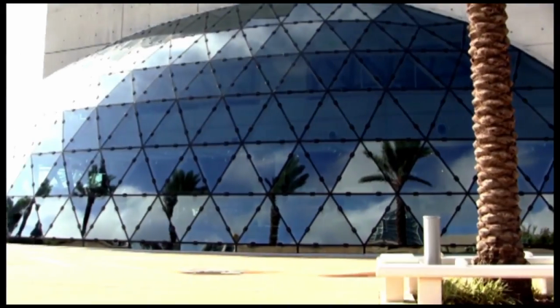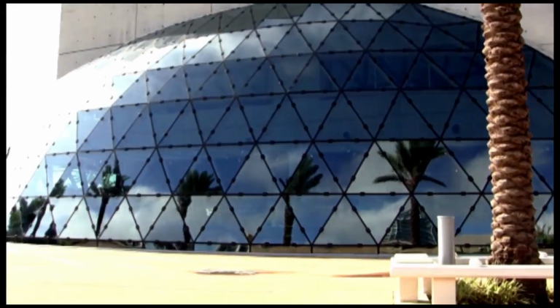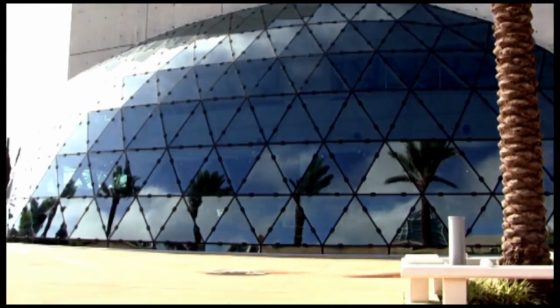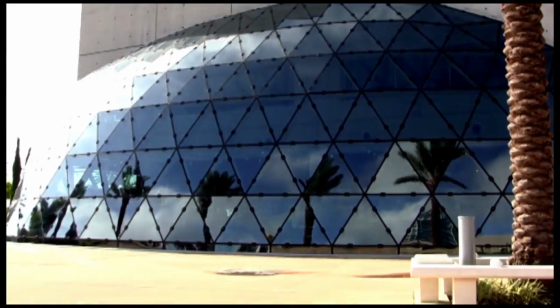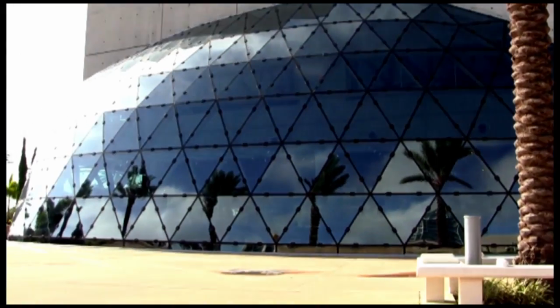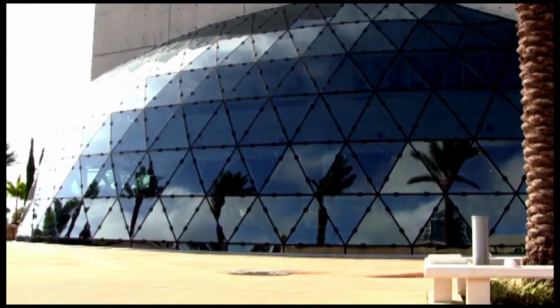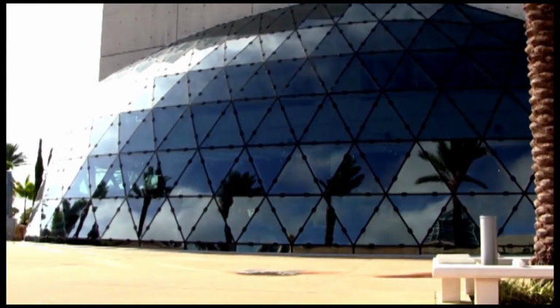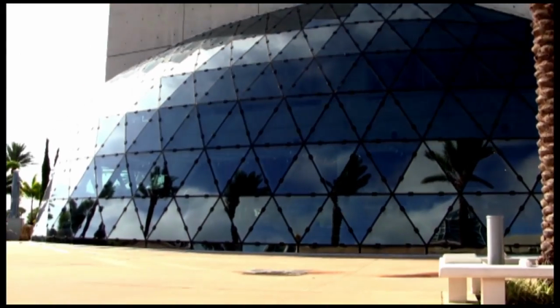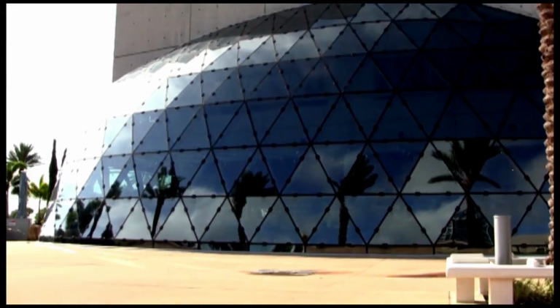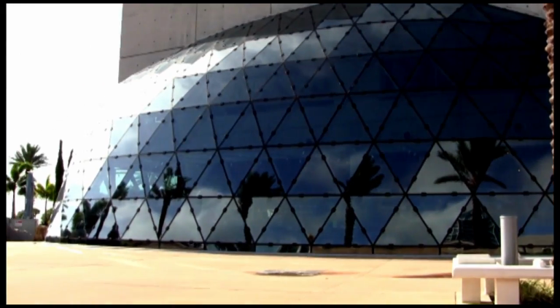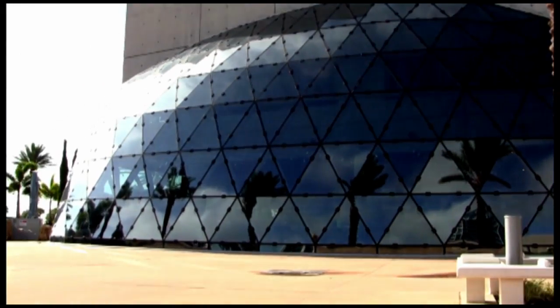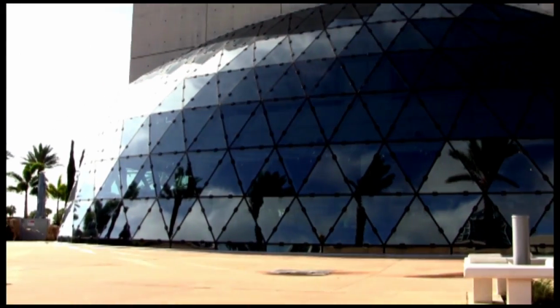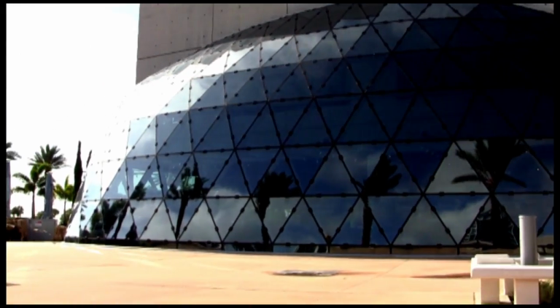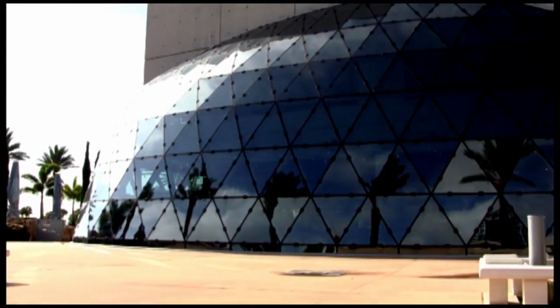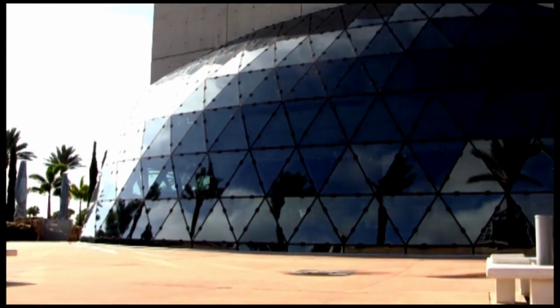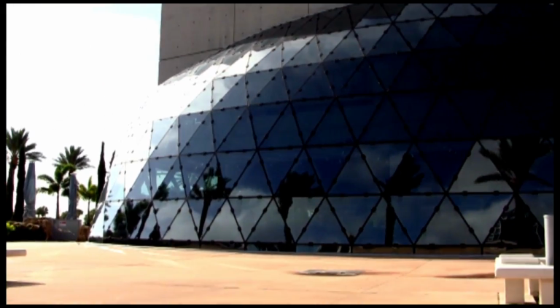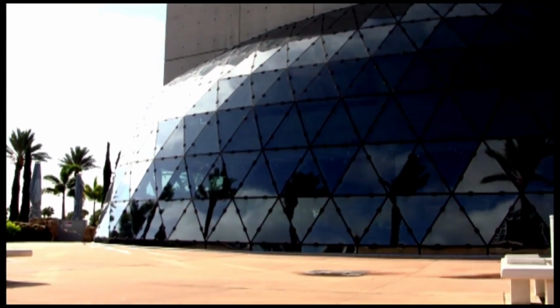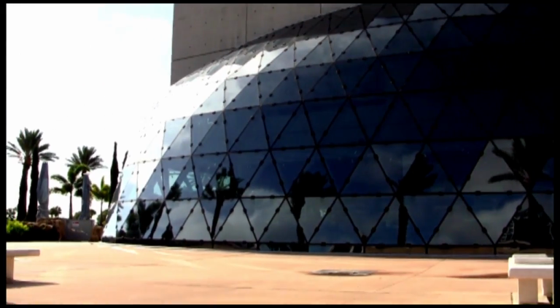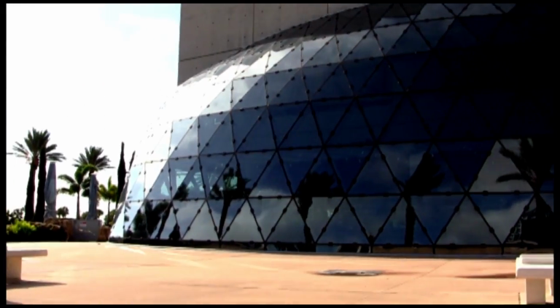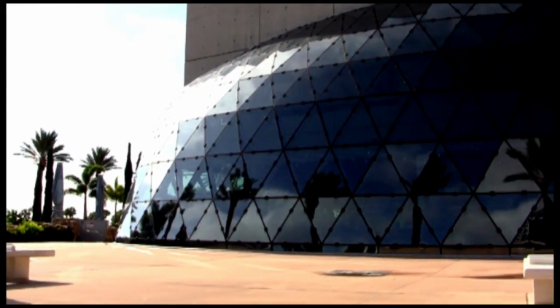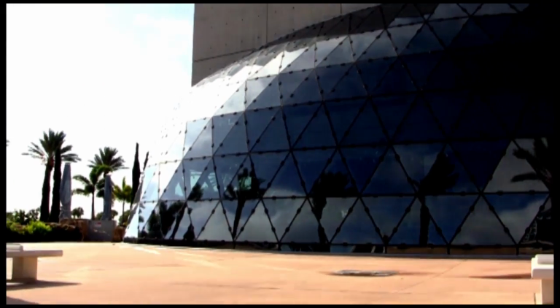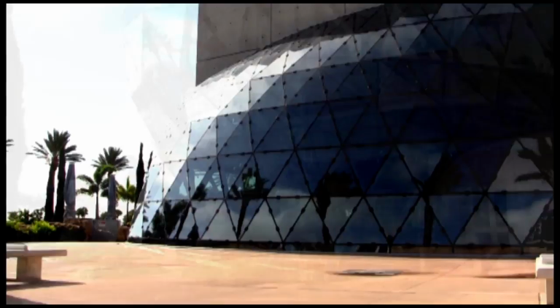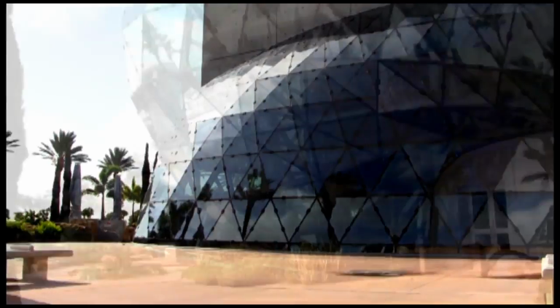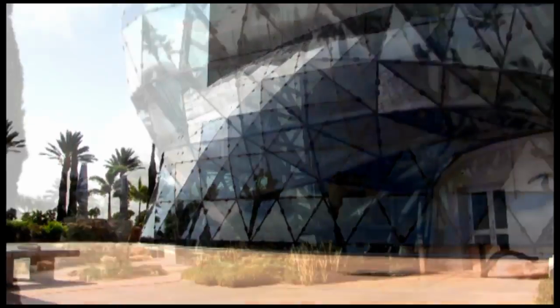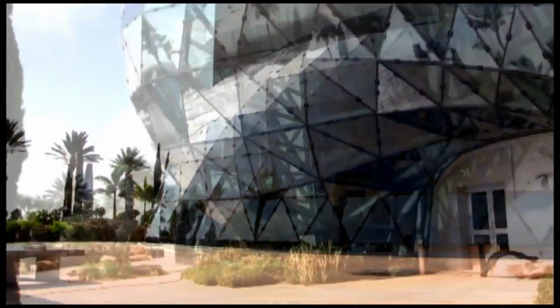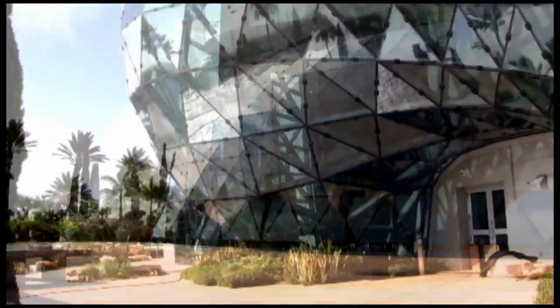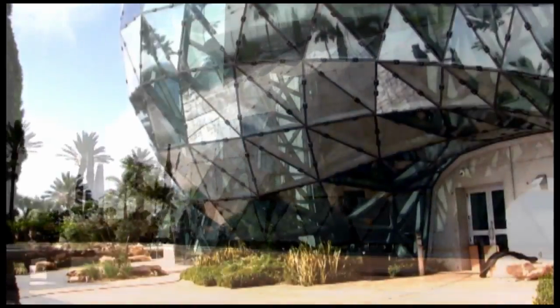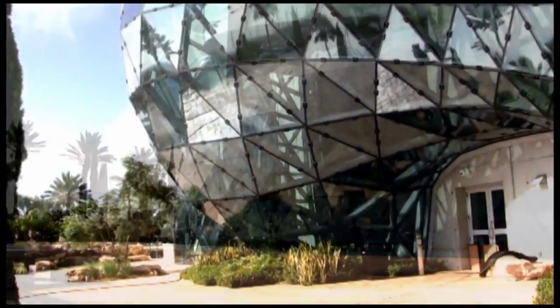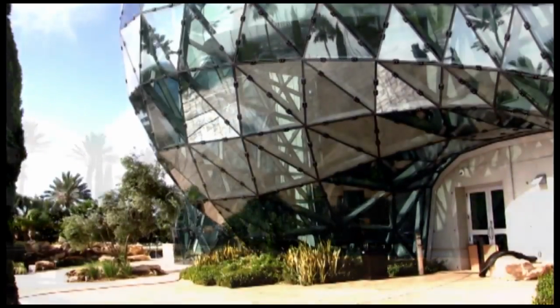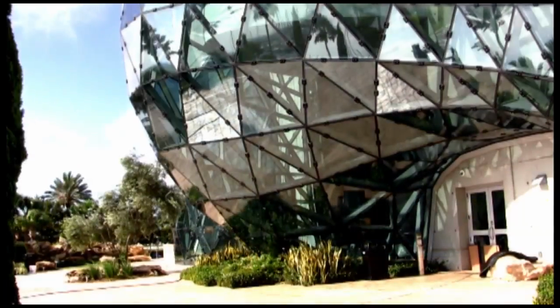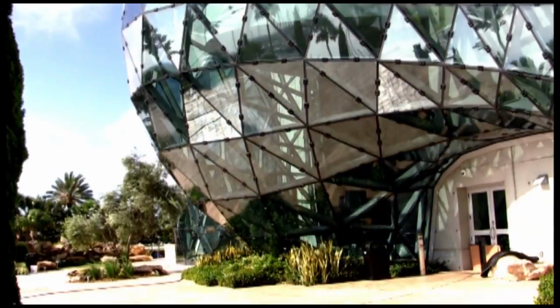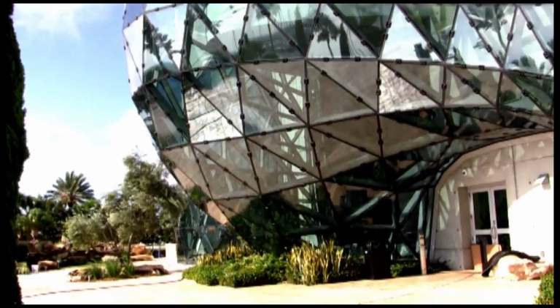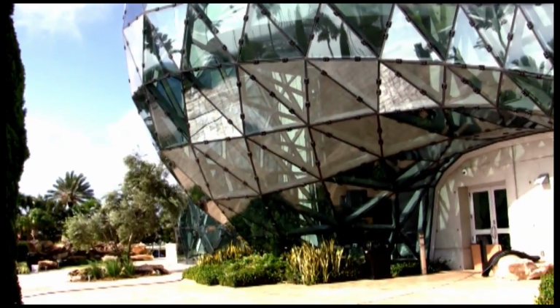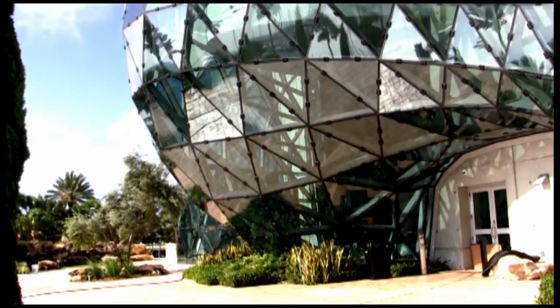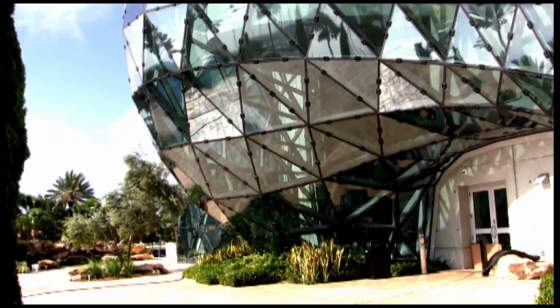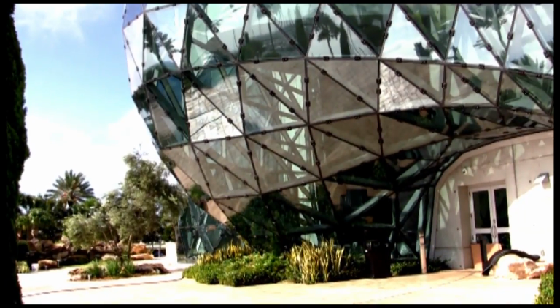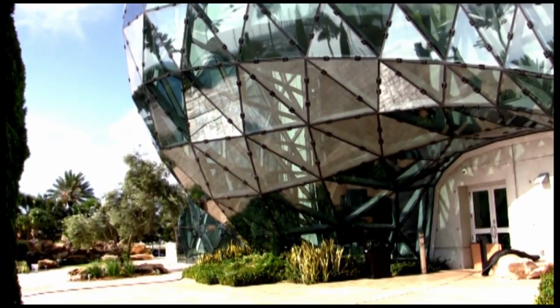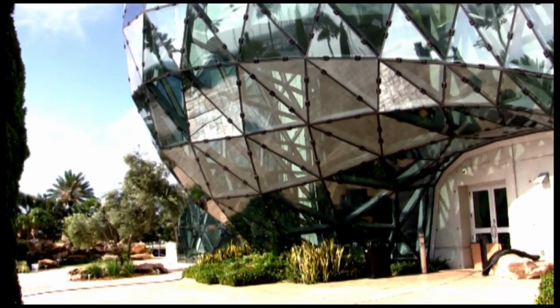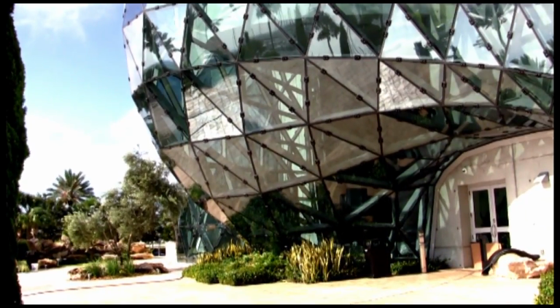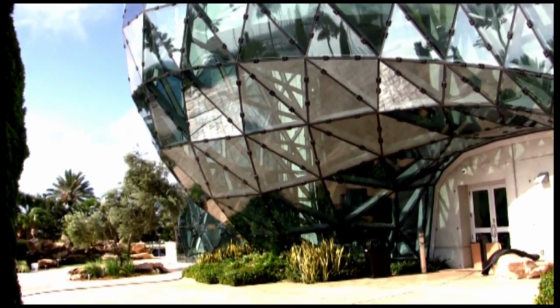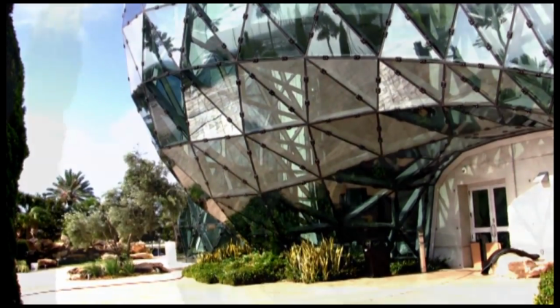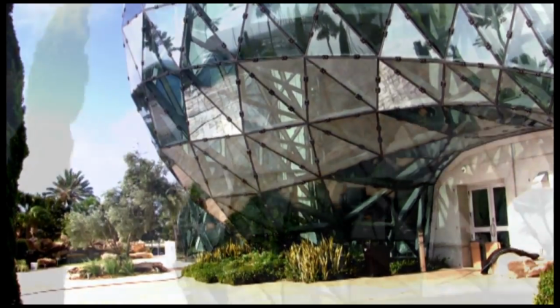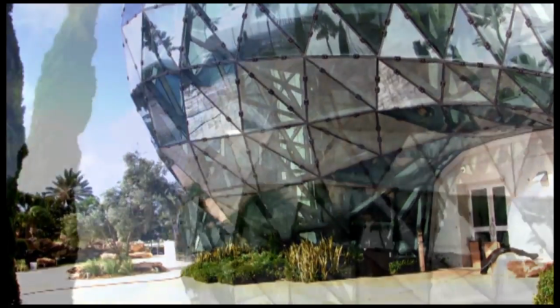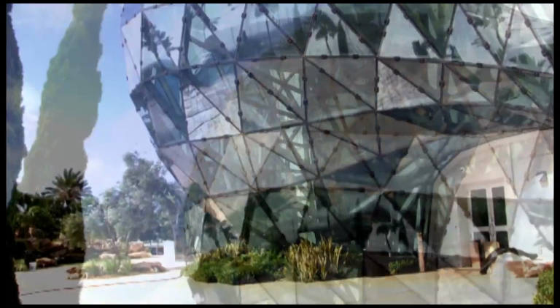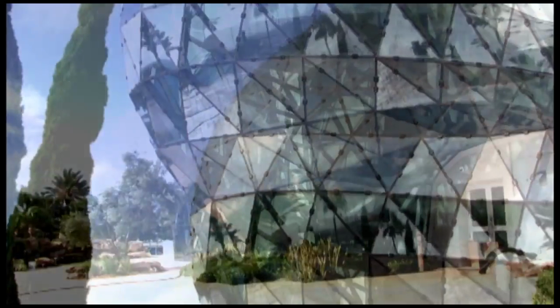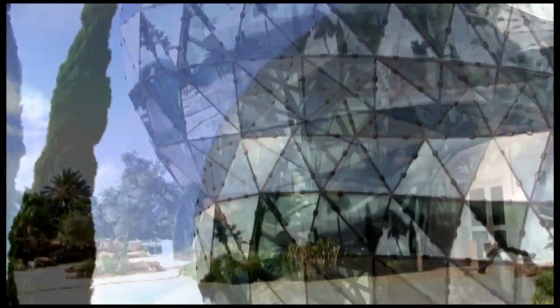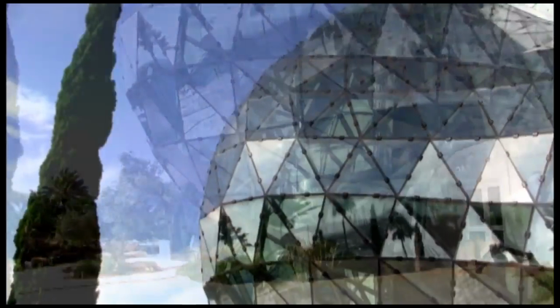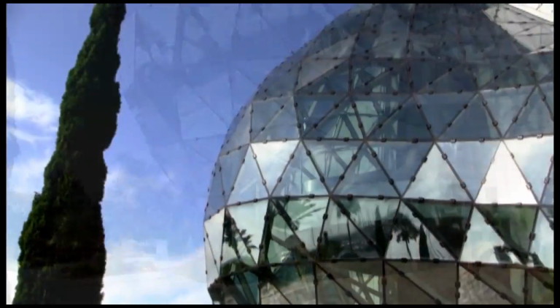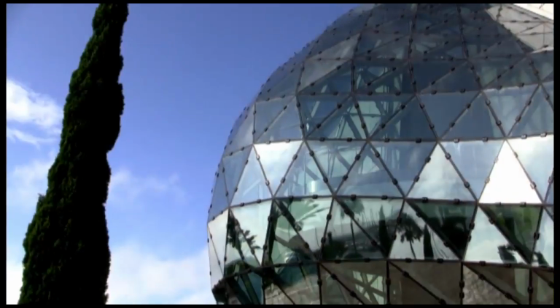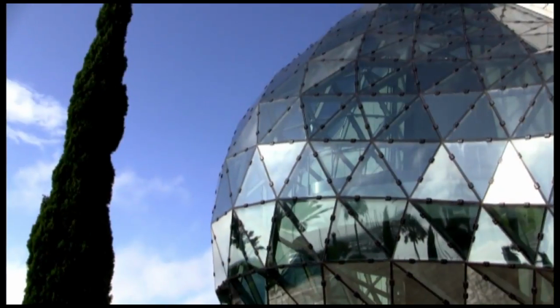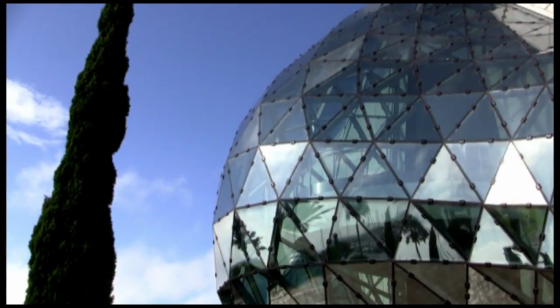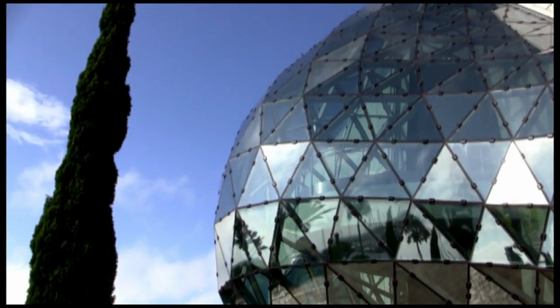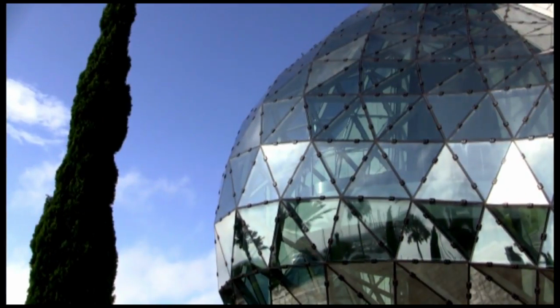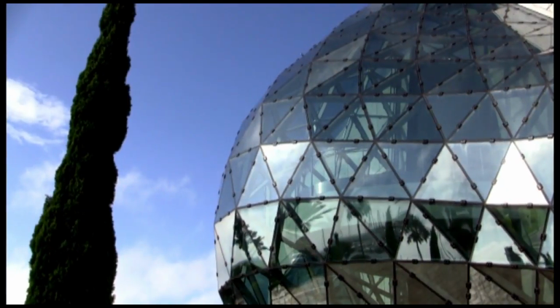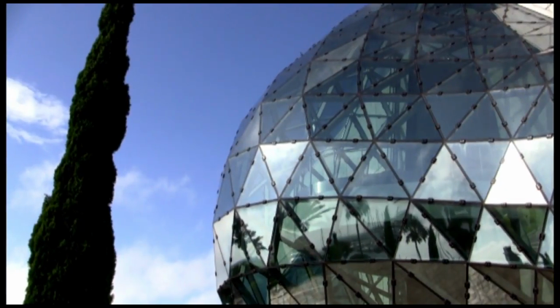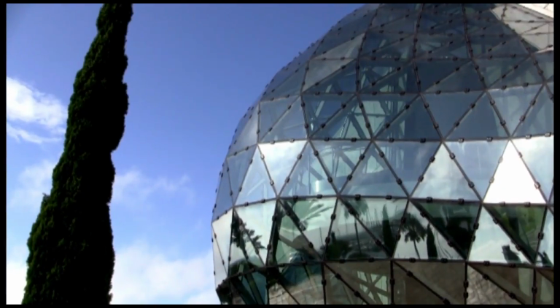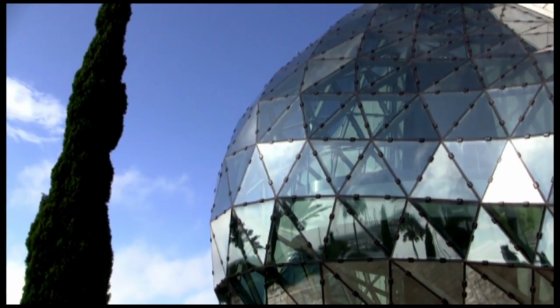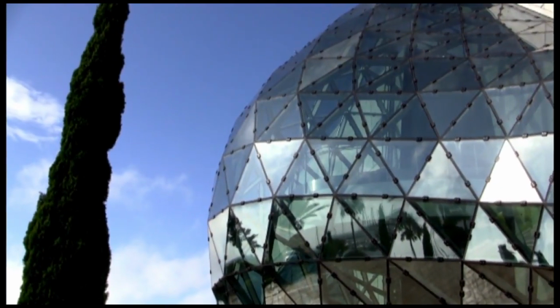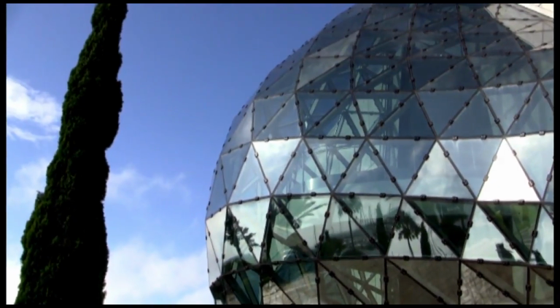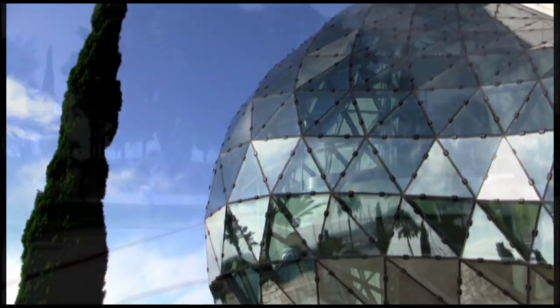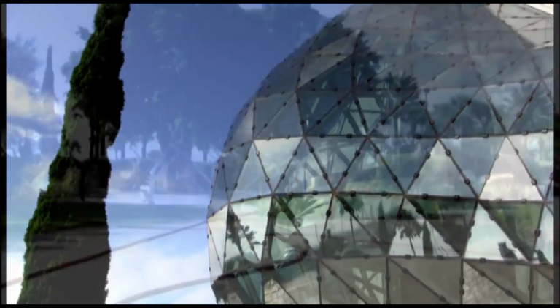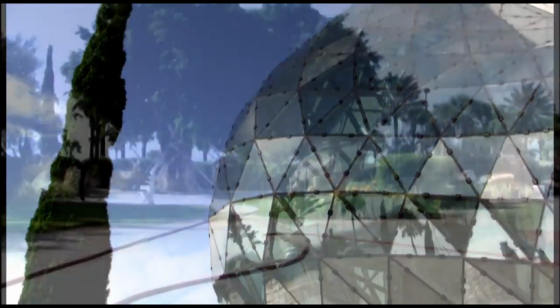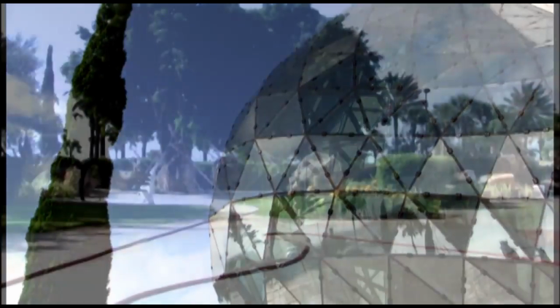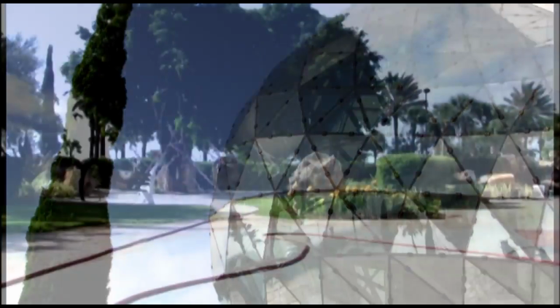See this big blue glass design? It is a work of art just like the art that was inside the museum. It reflects the sun and is bright.